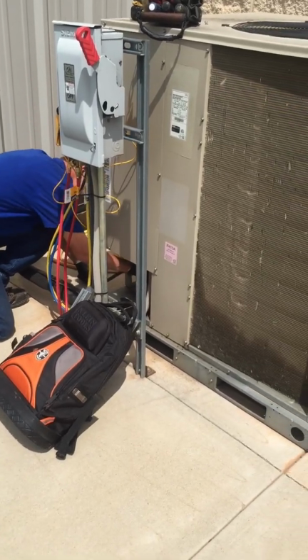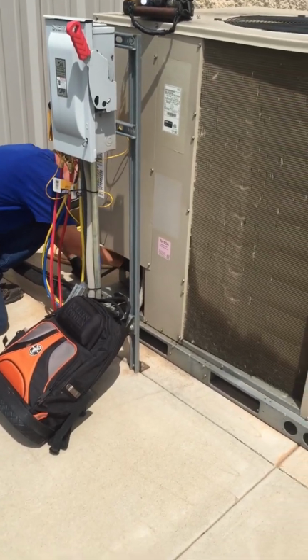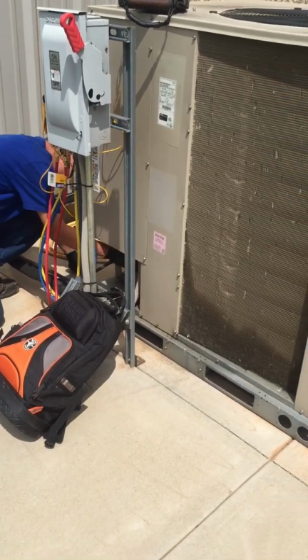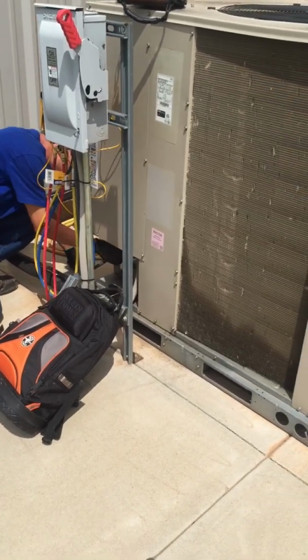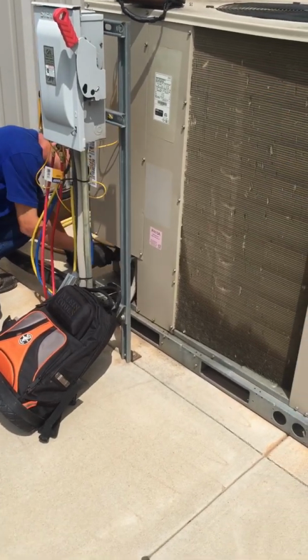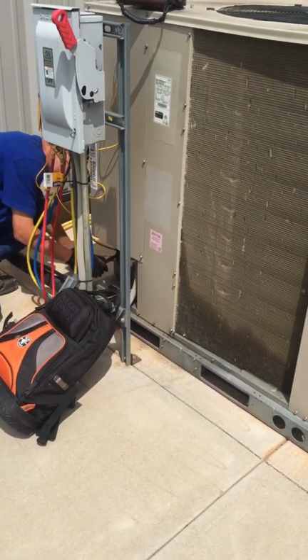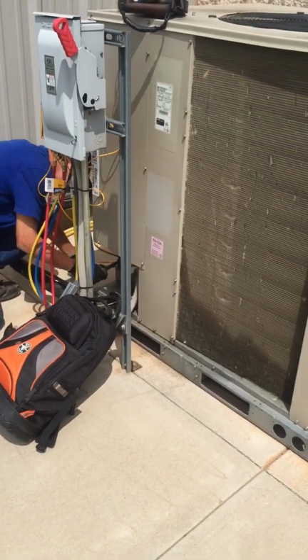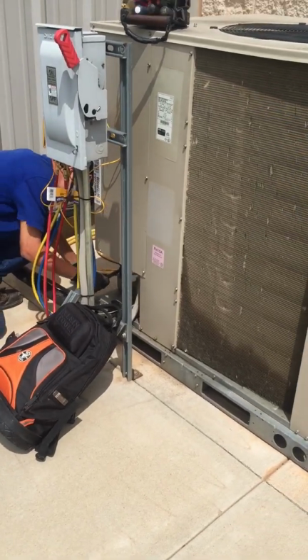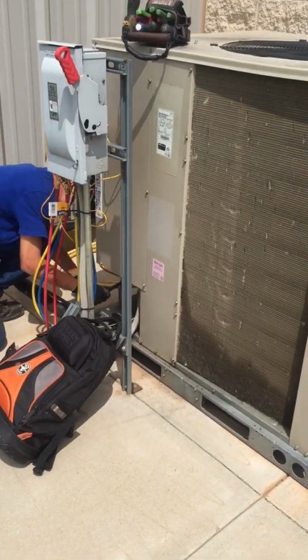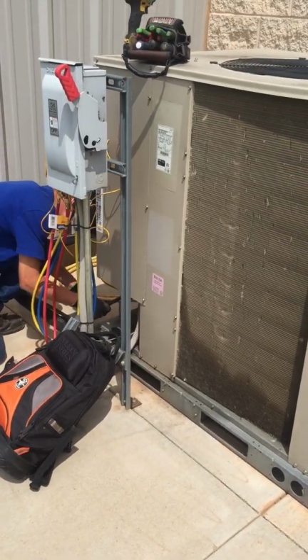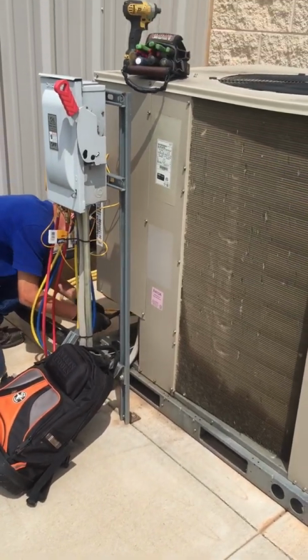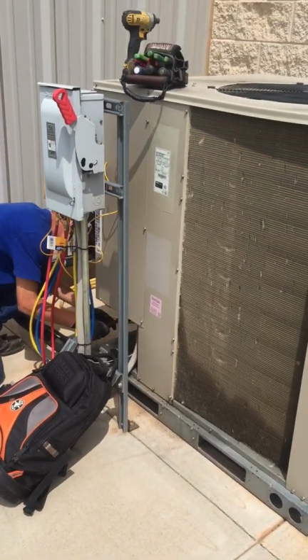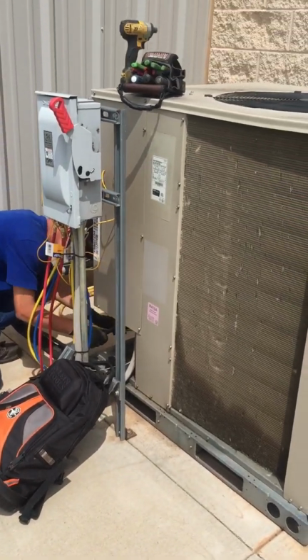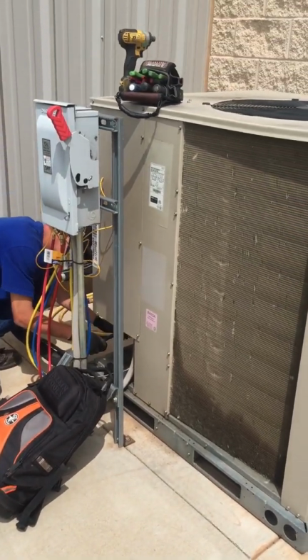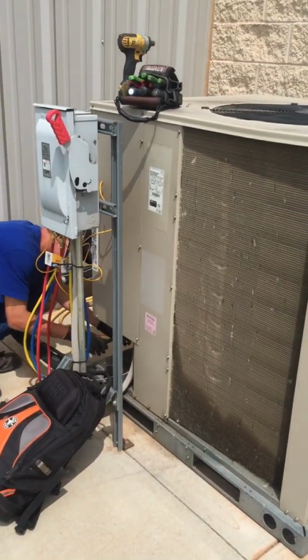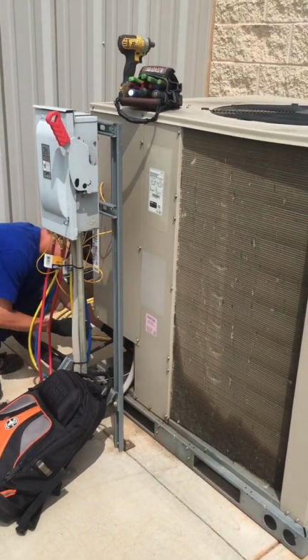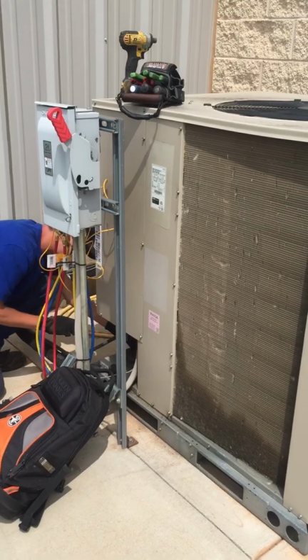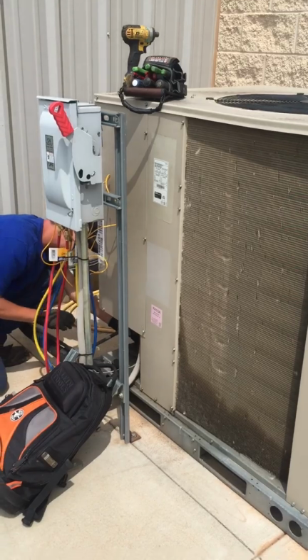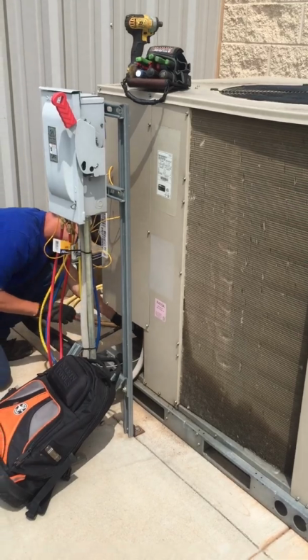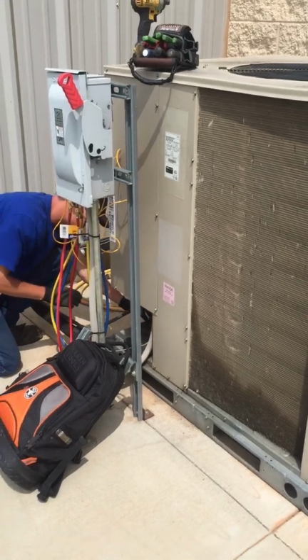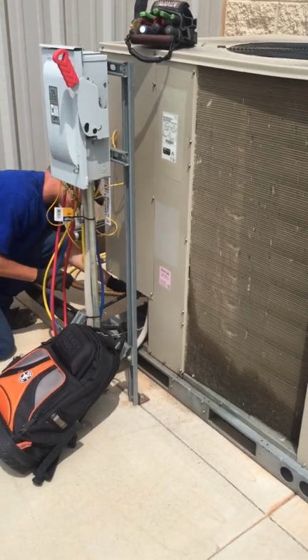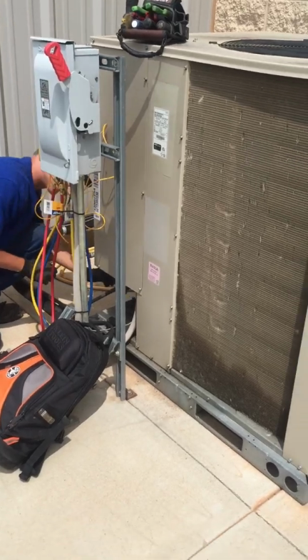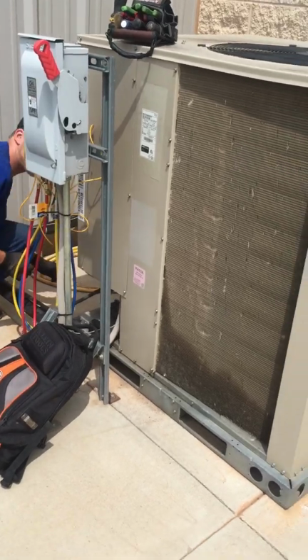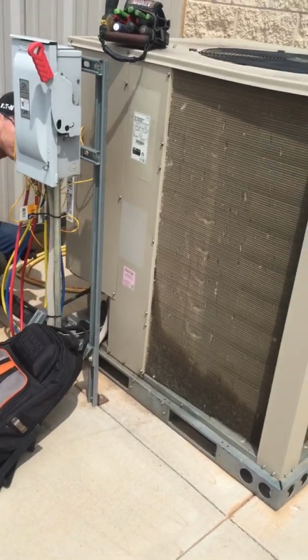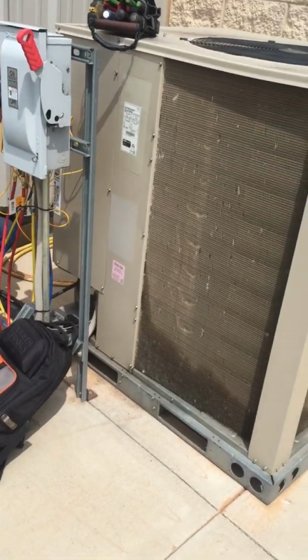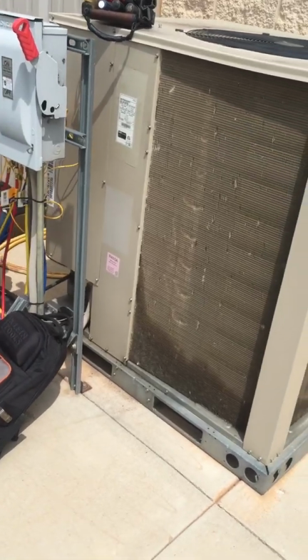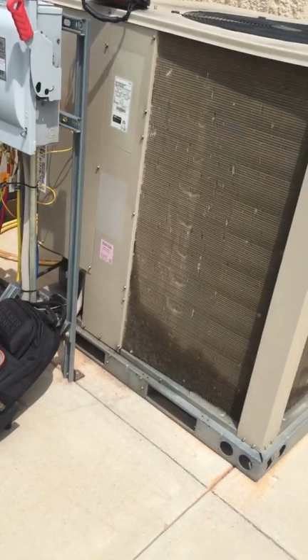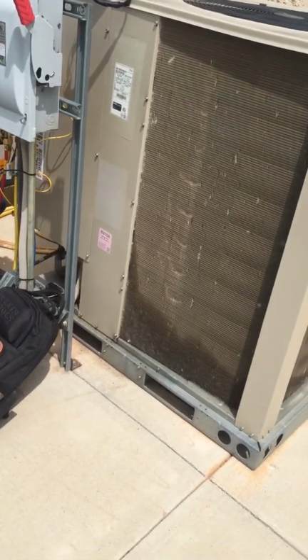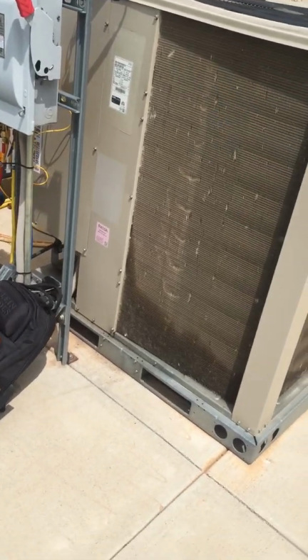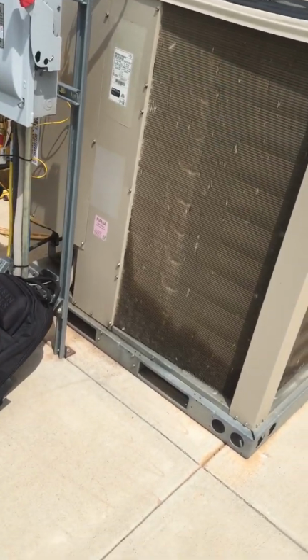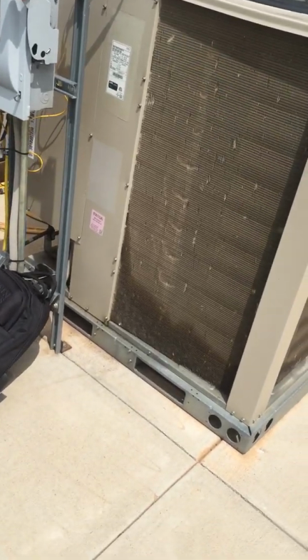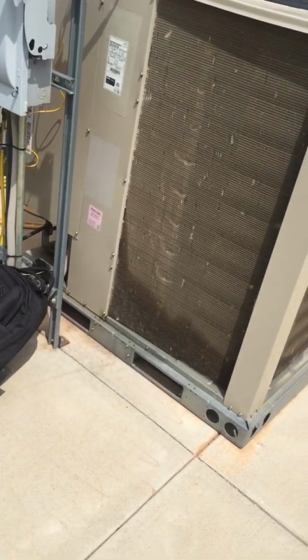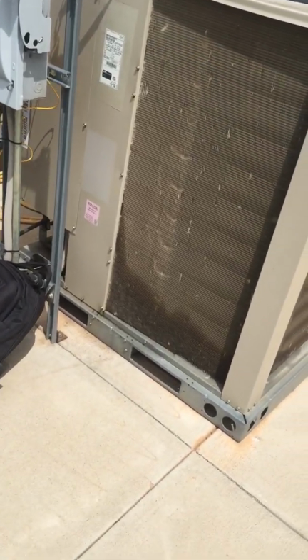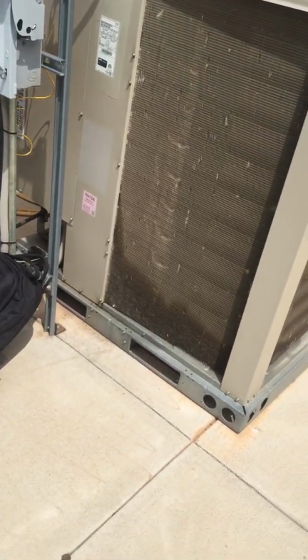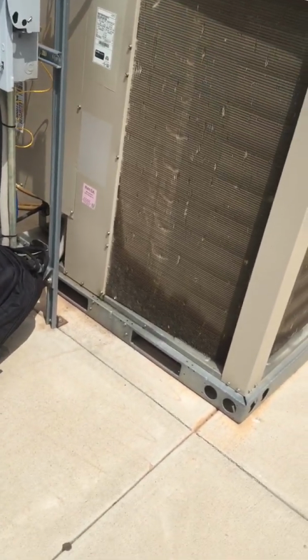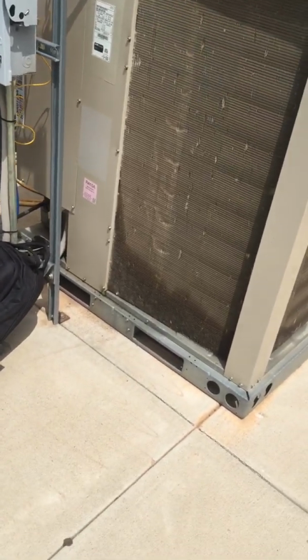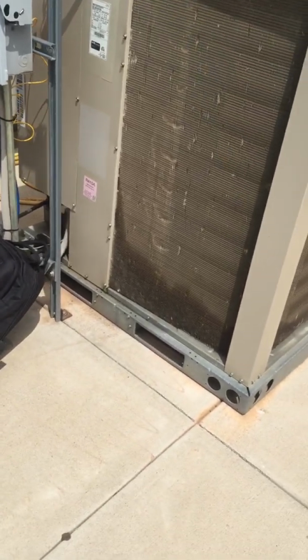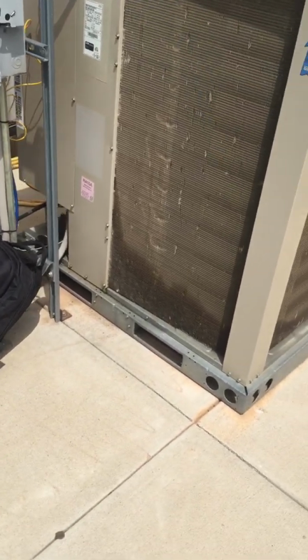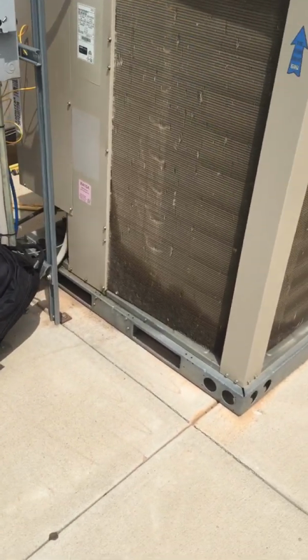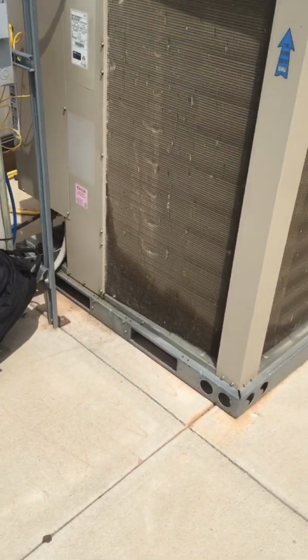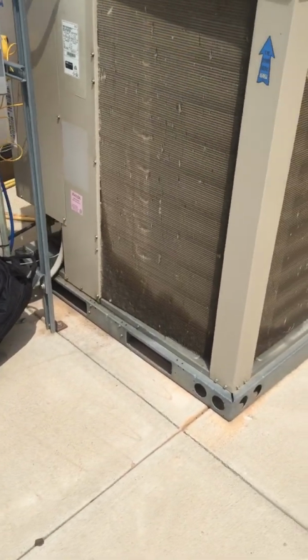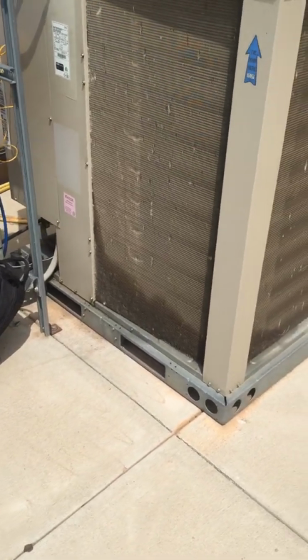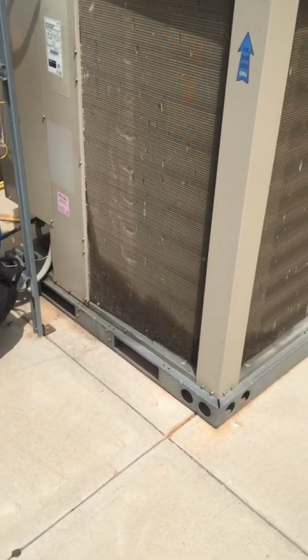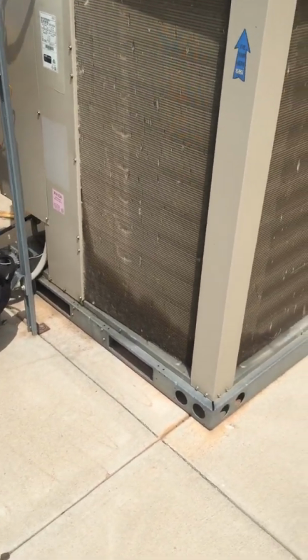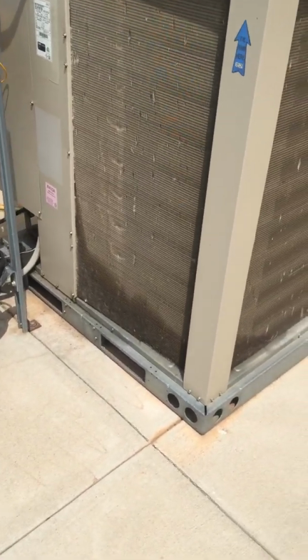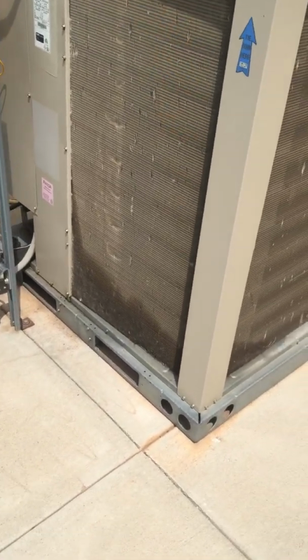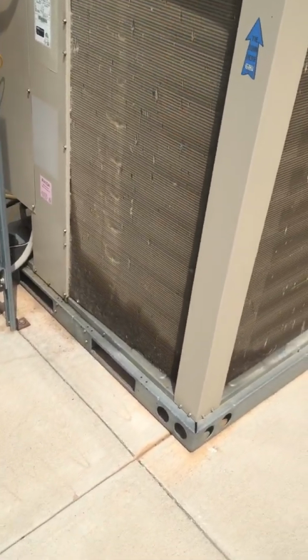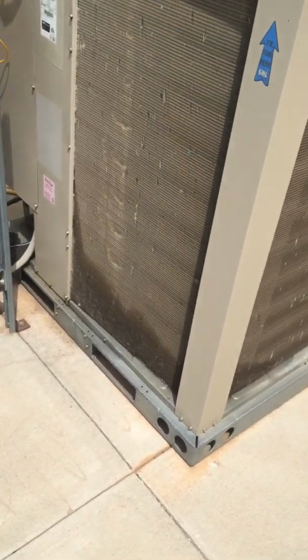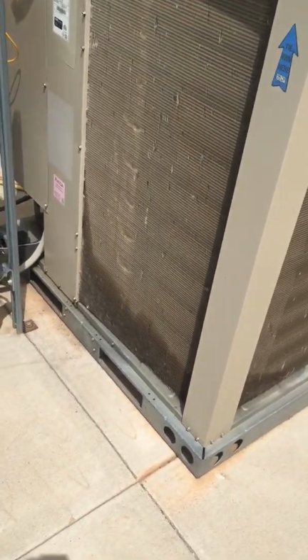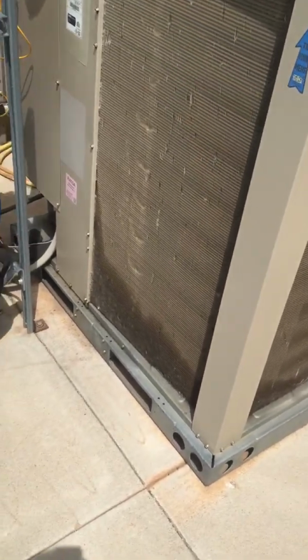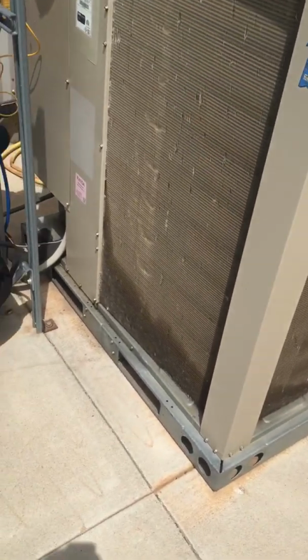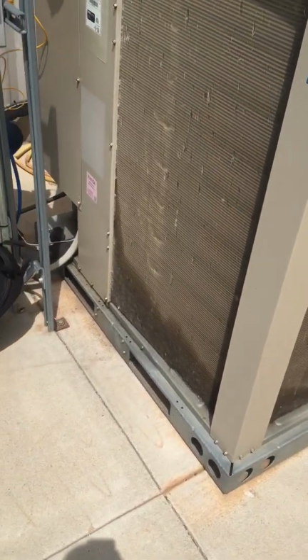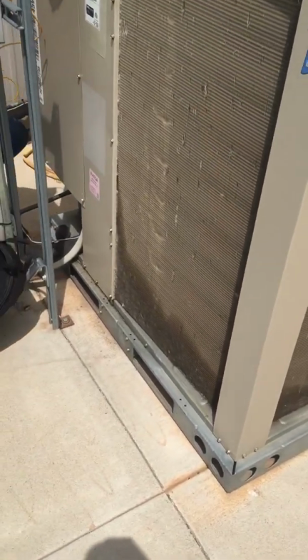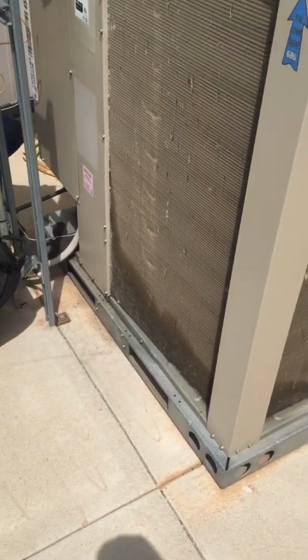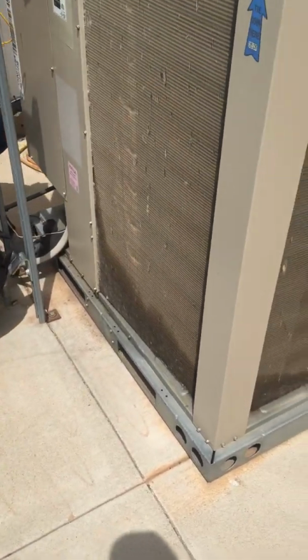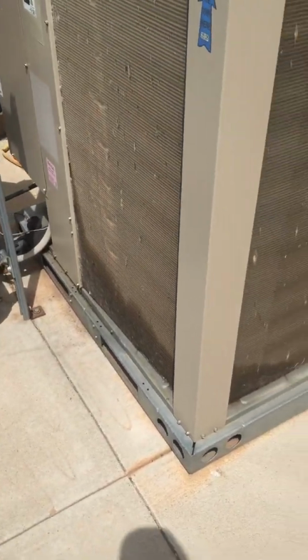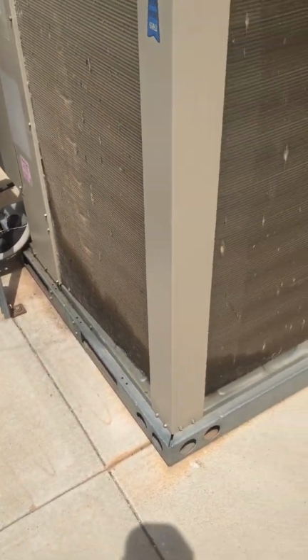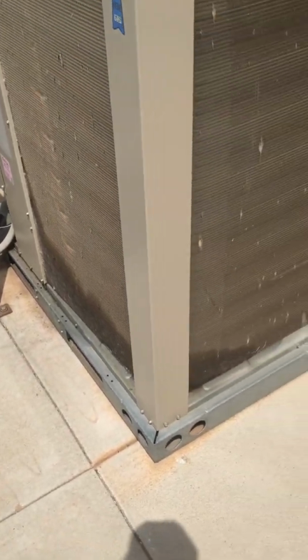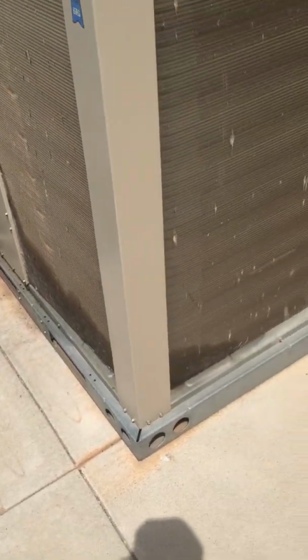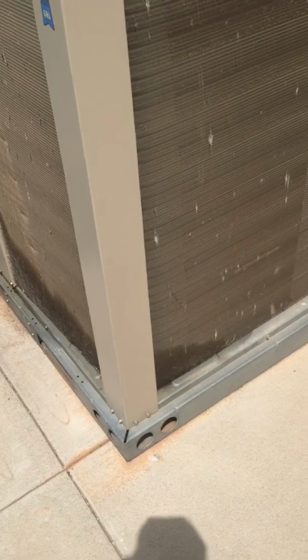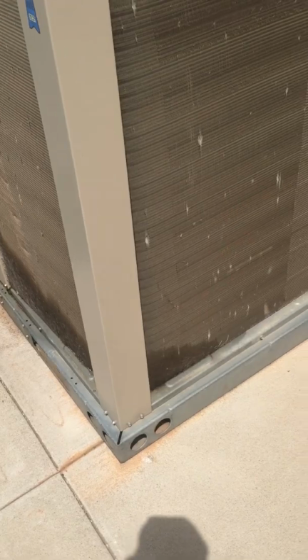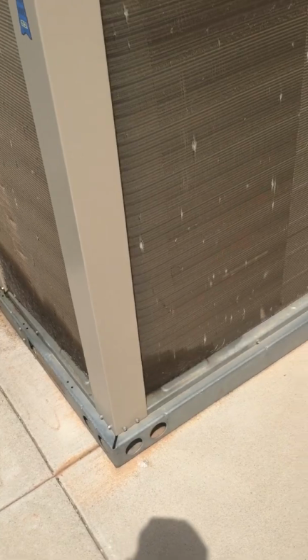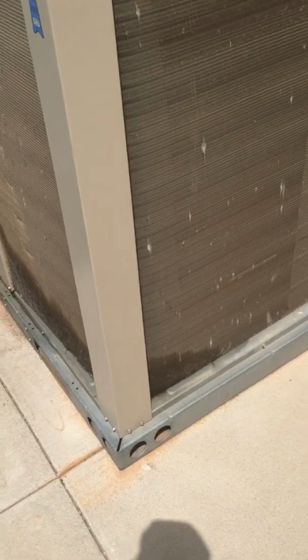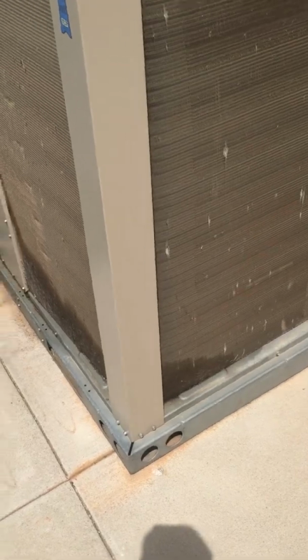We're on a down call slash service out here in Oklahoma City. Clearly I see what the problem is — I've got oil all over the bottom side of this case.